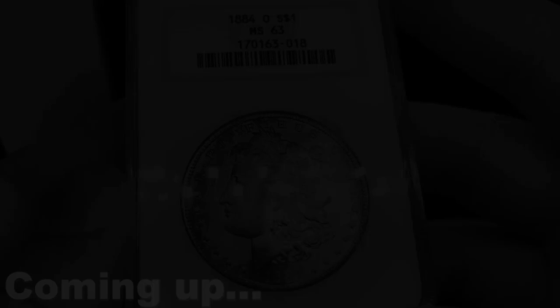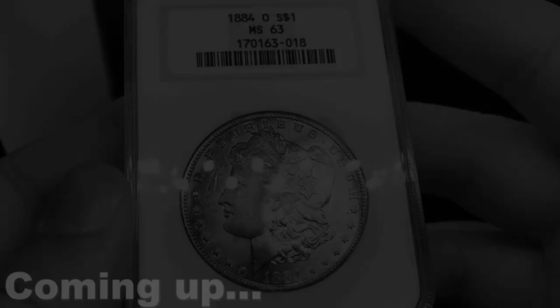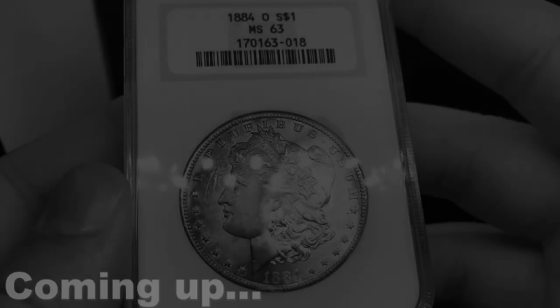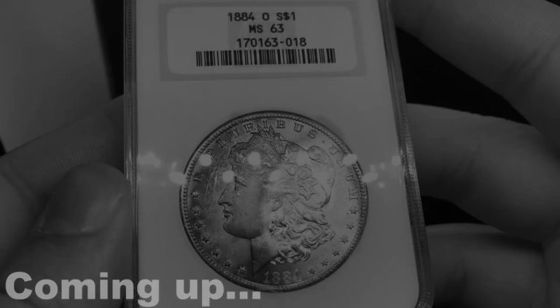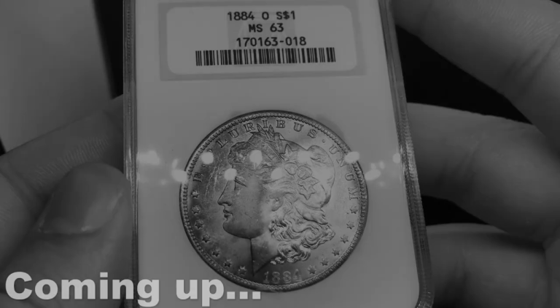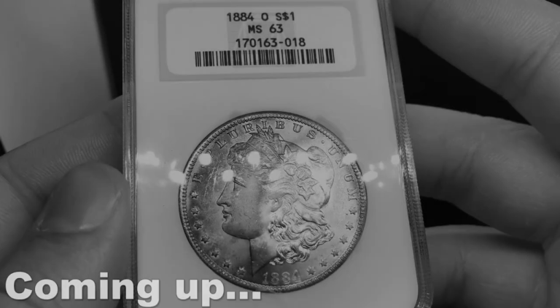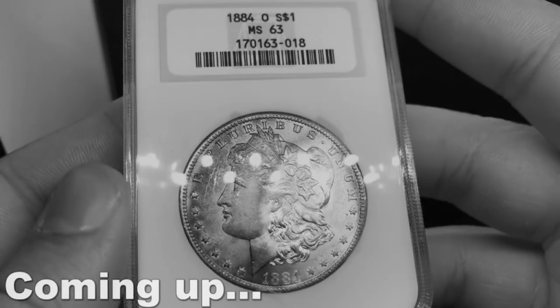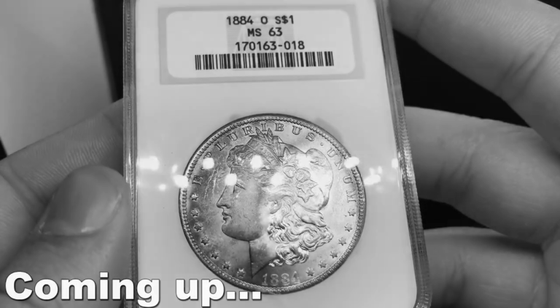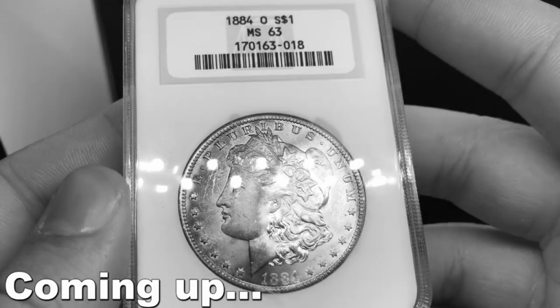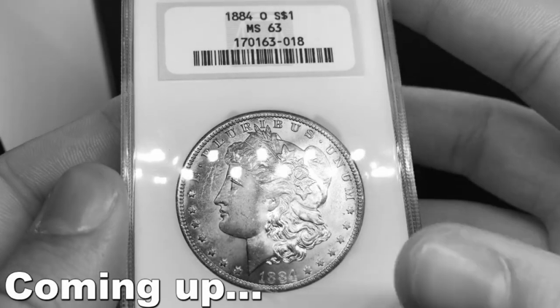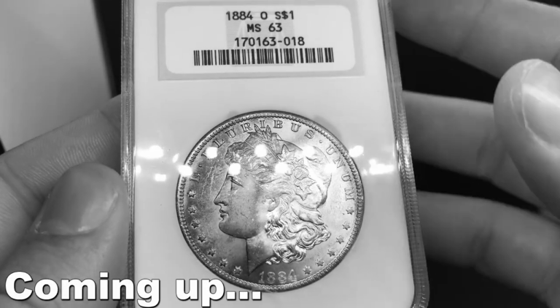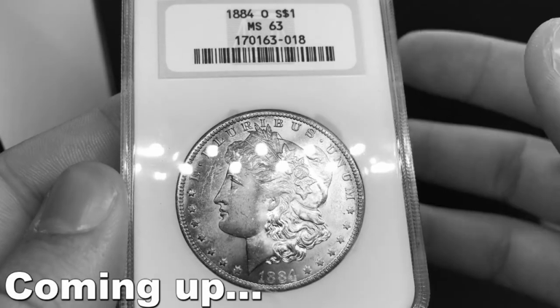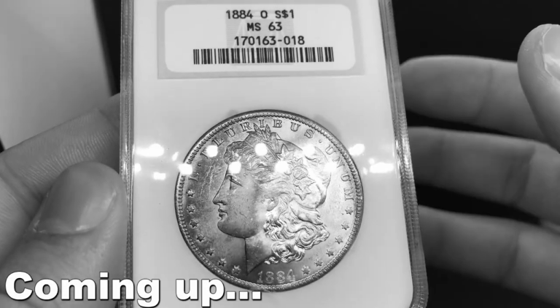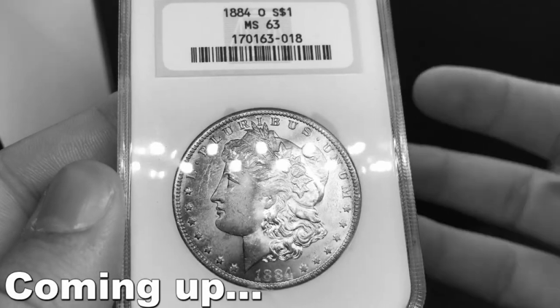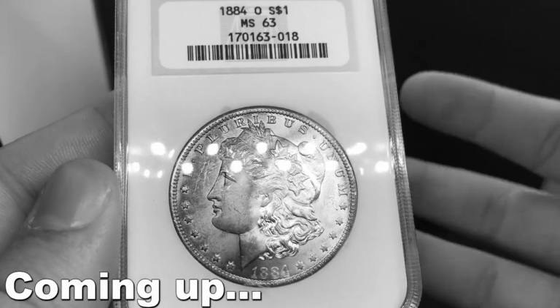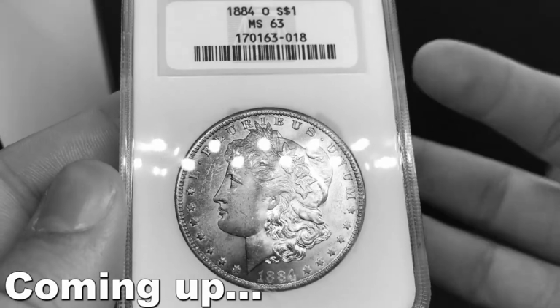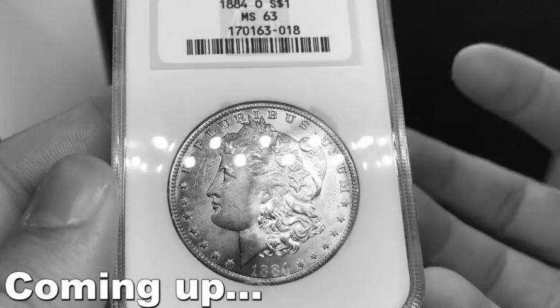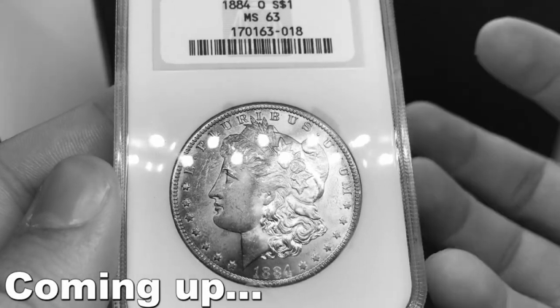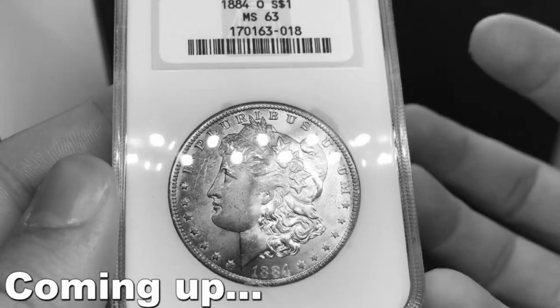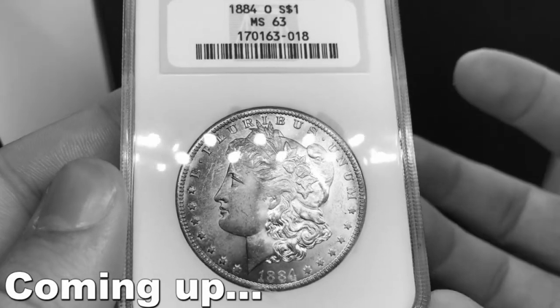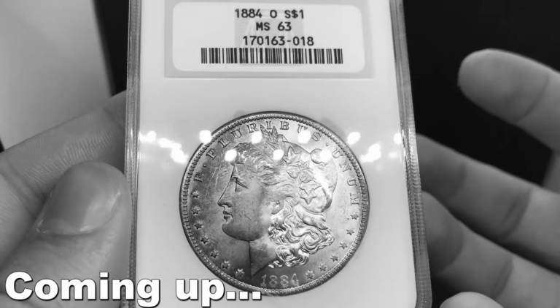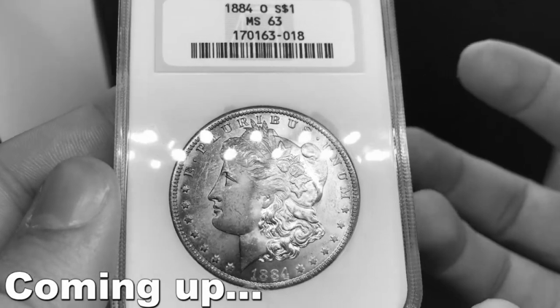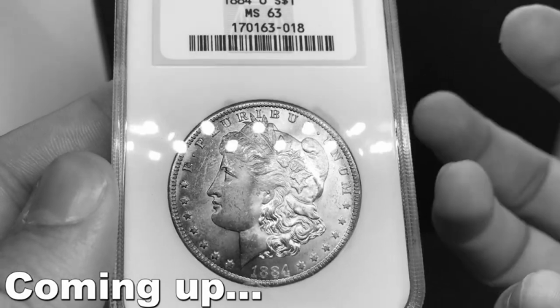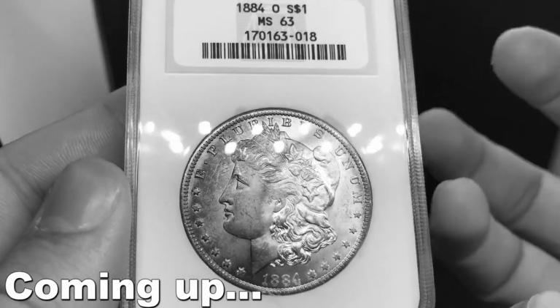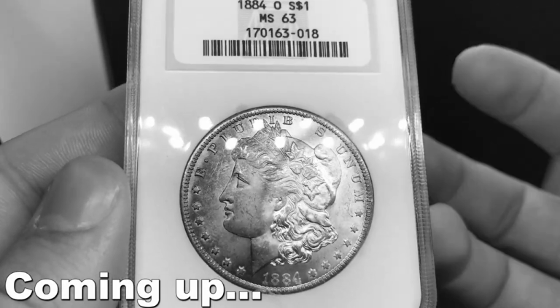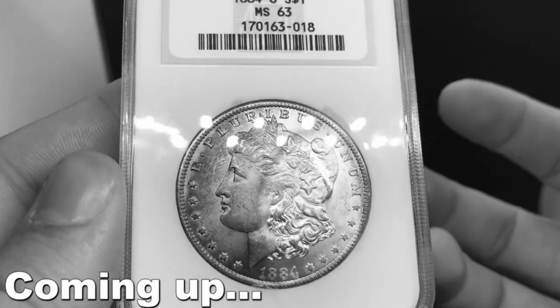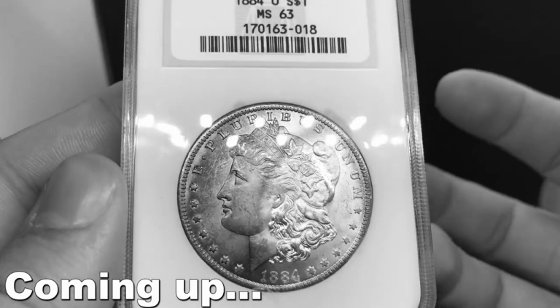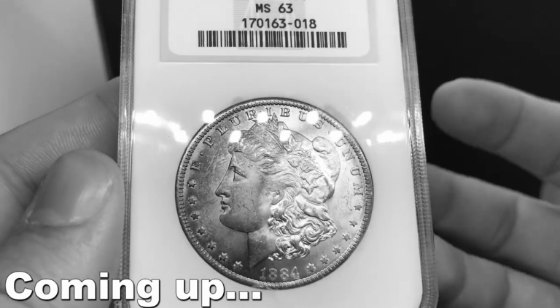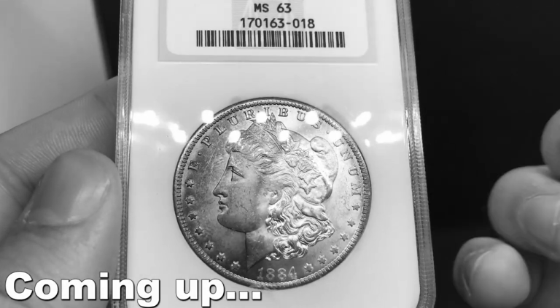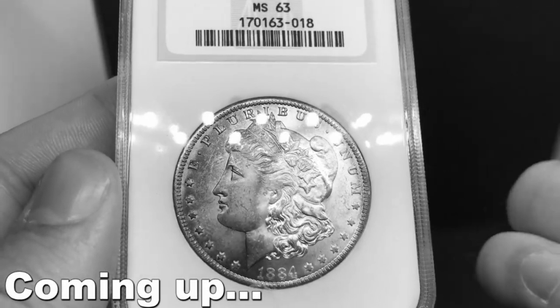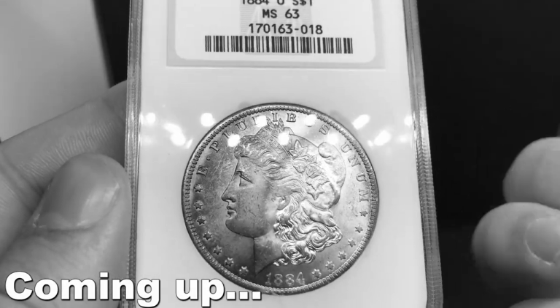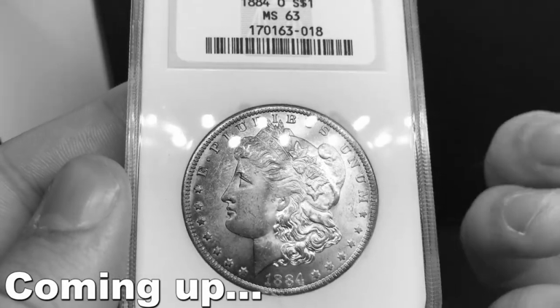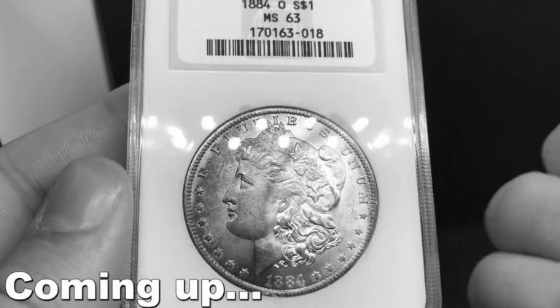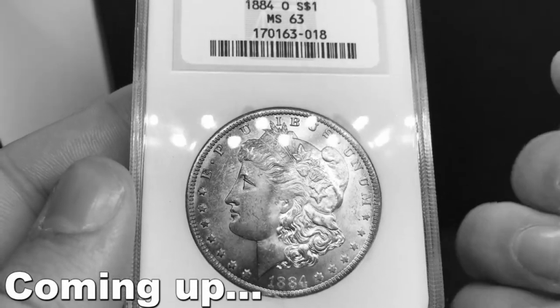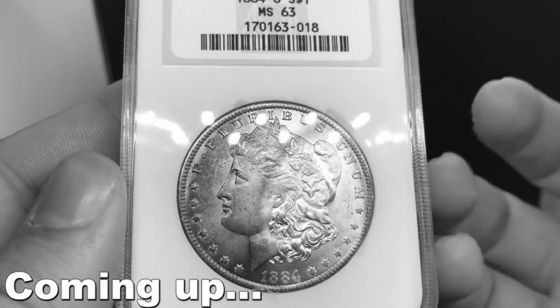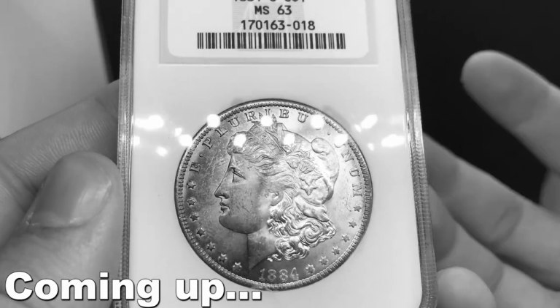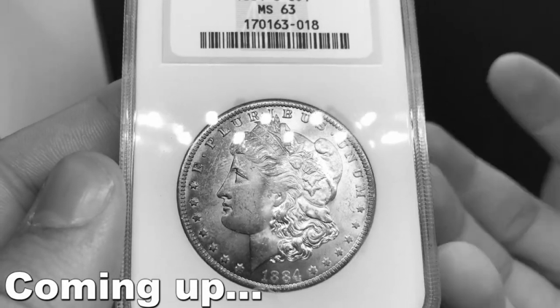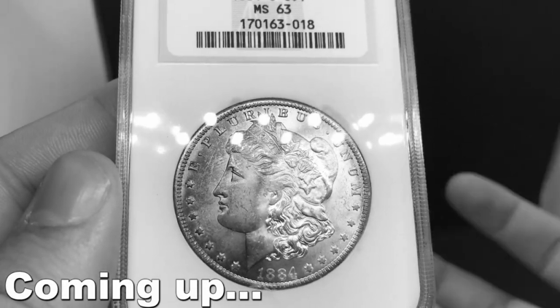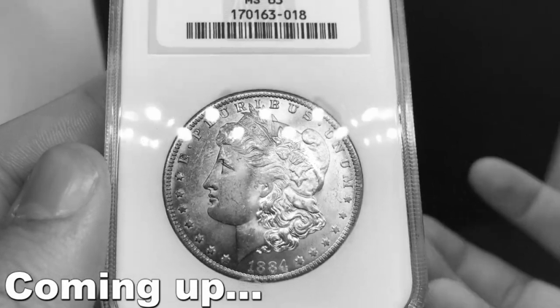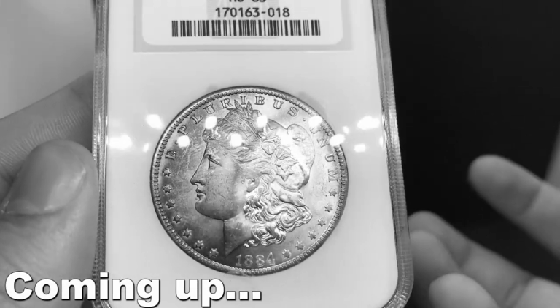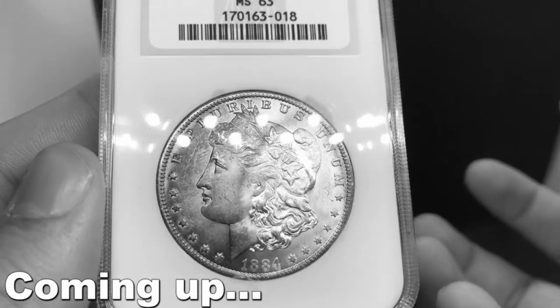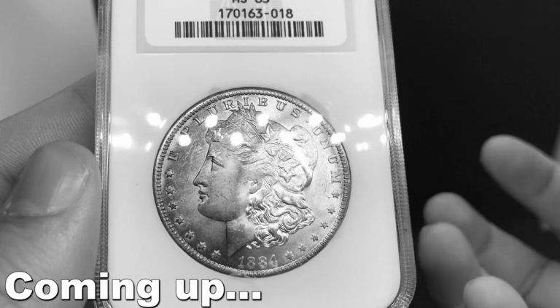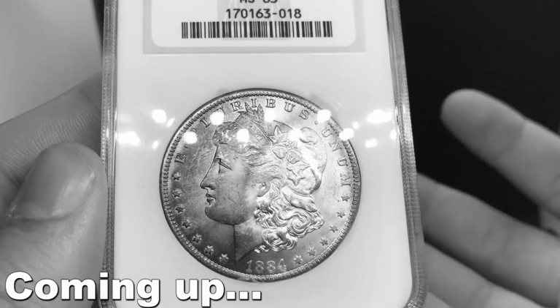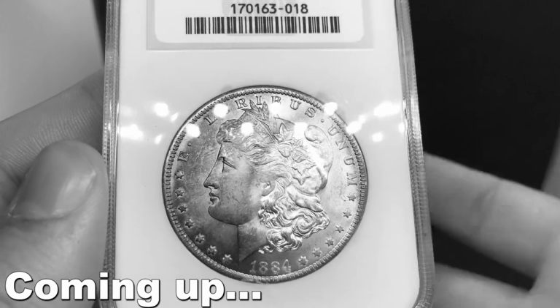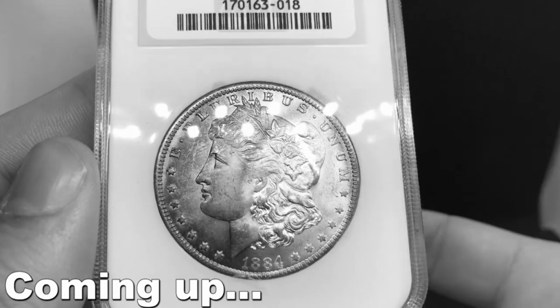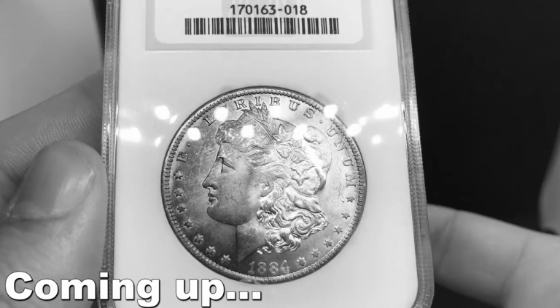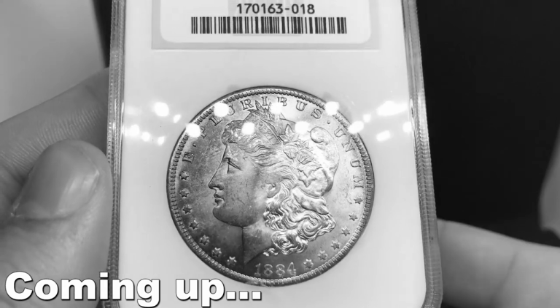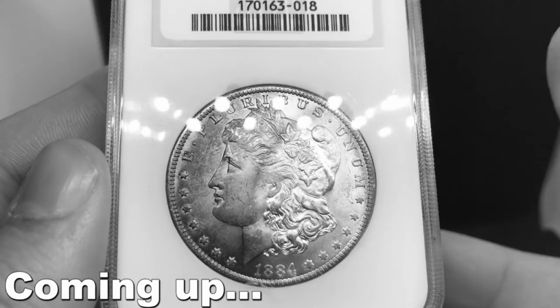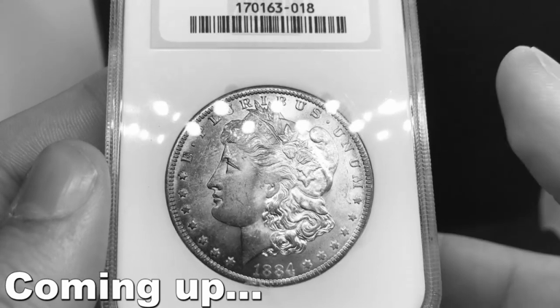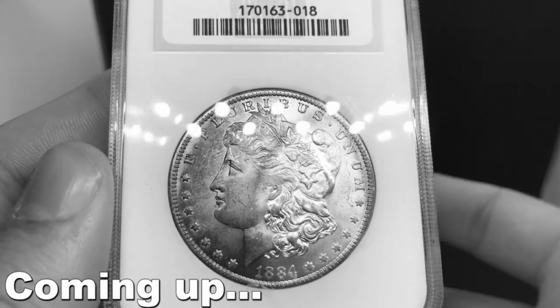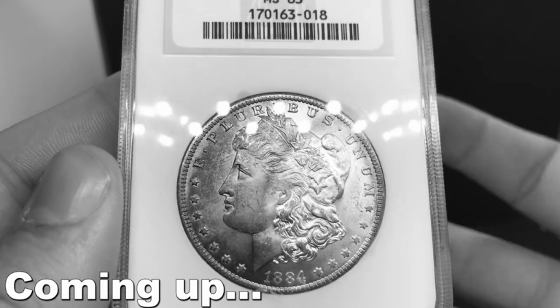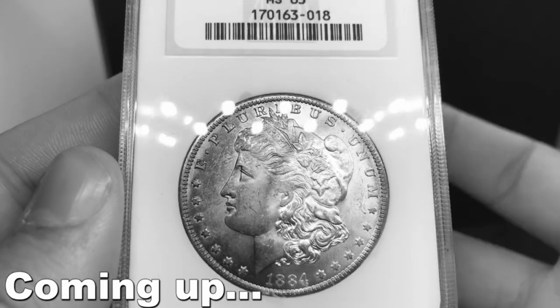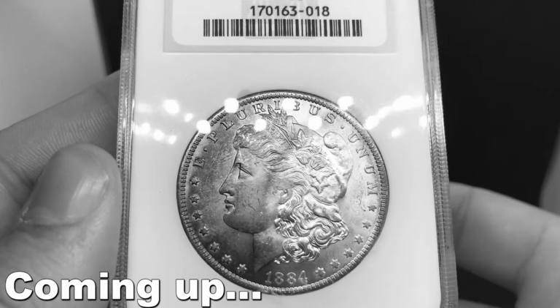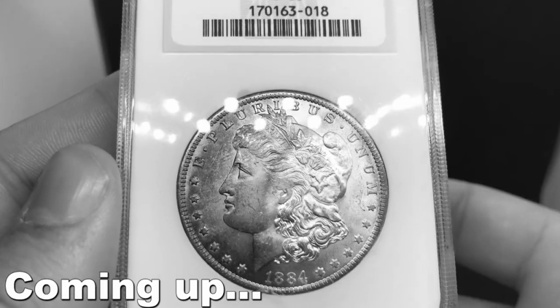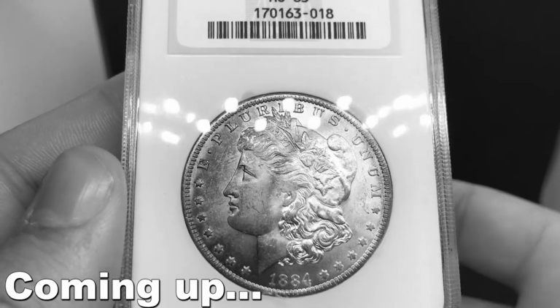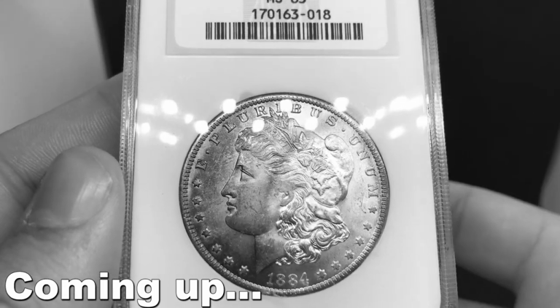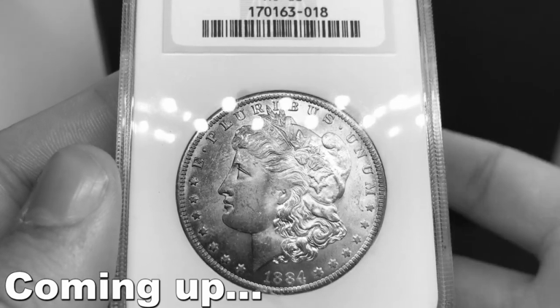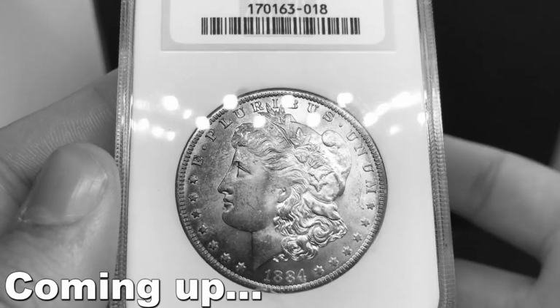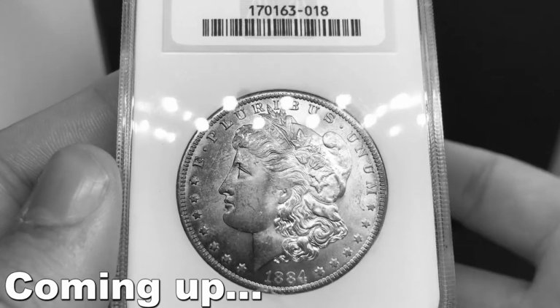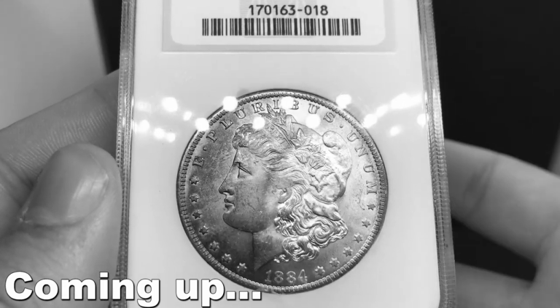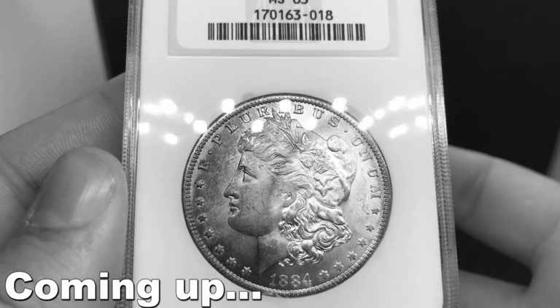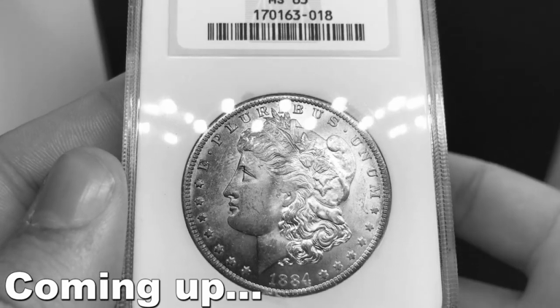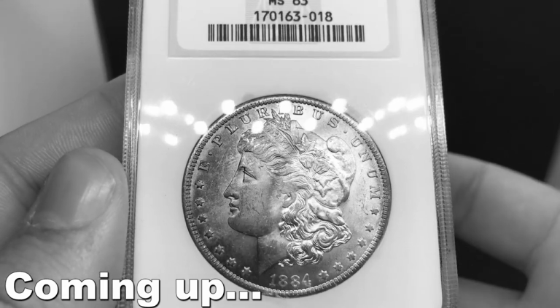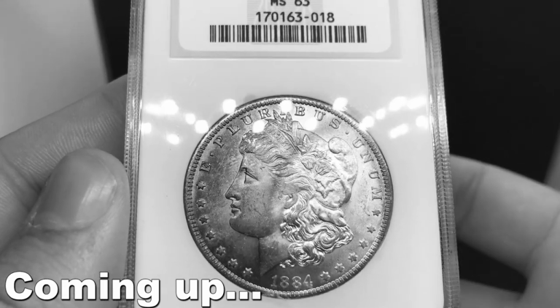All I'm doing in all of these coins is taking them from one site to the other and putting up a higher price for it.